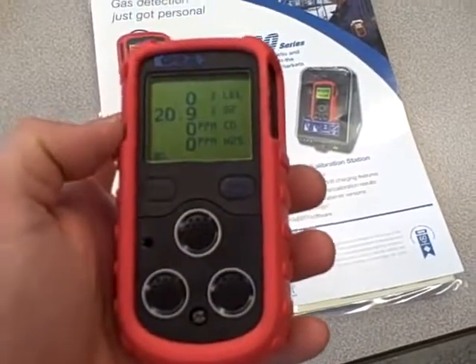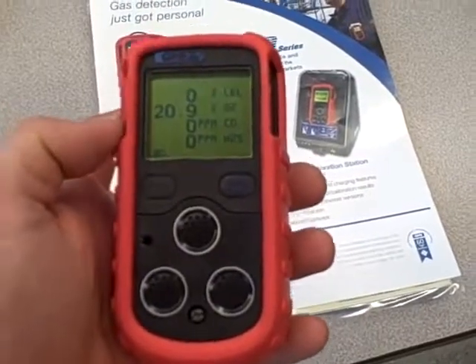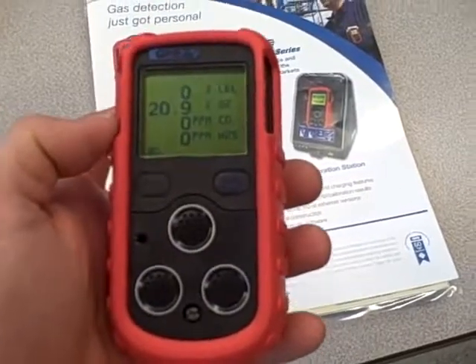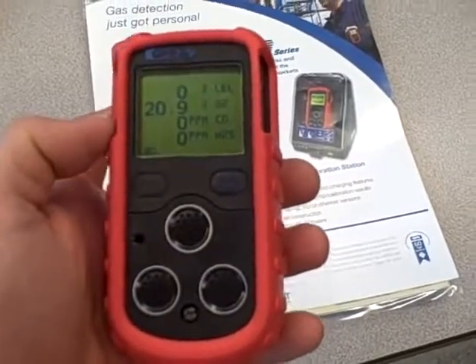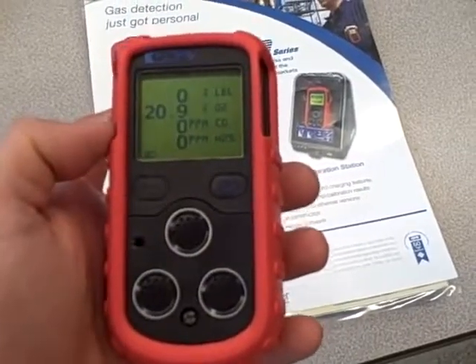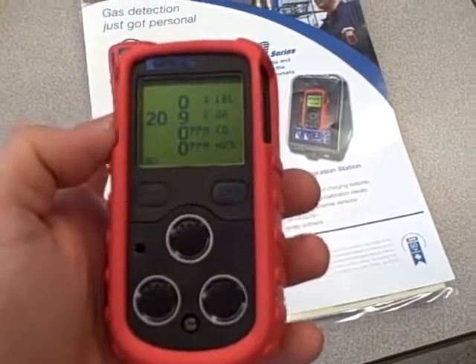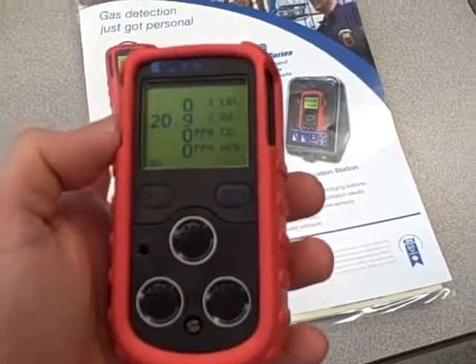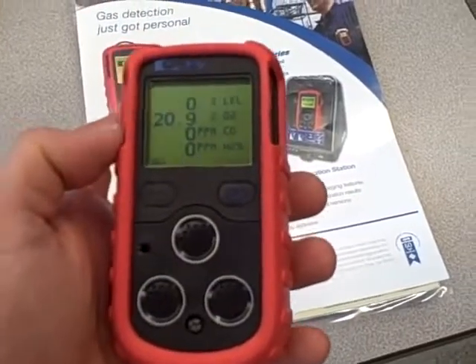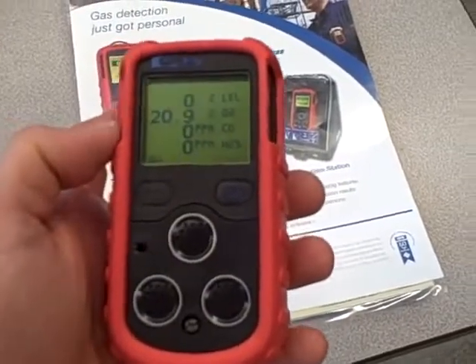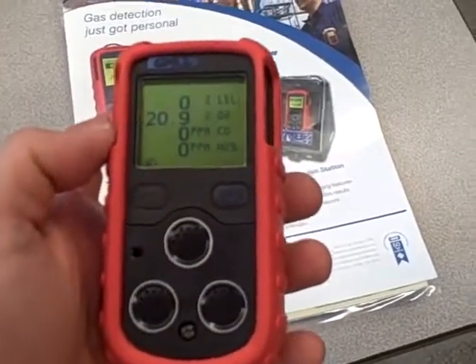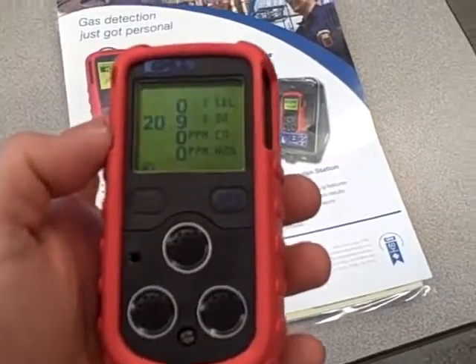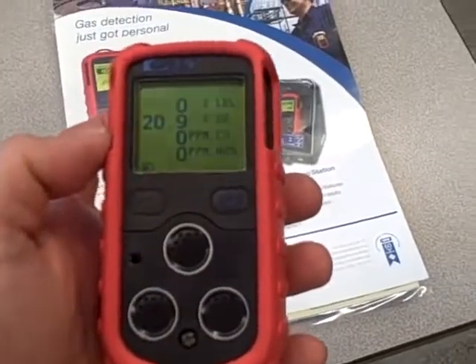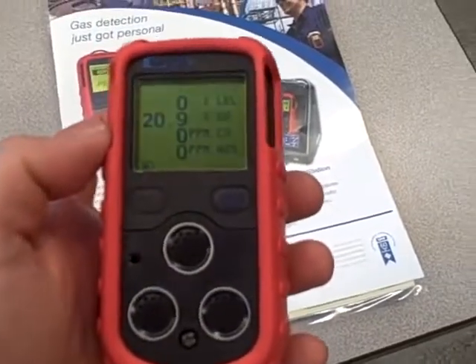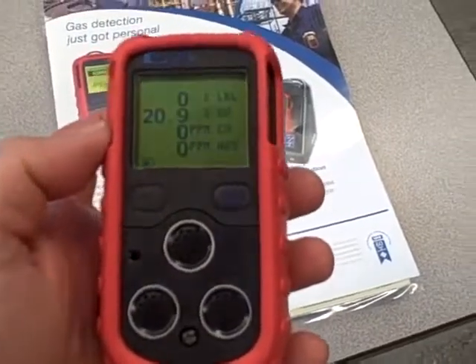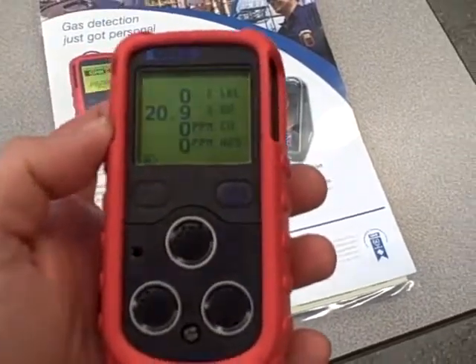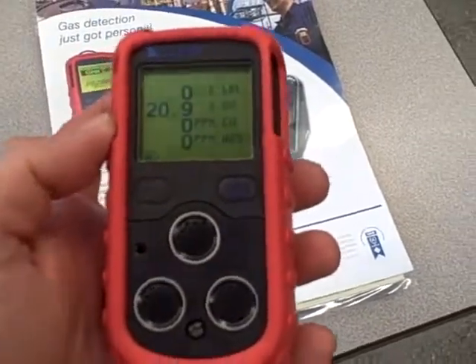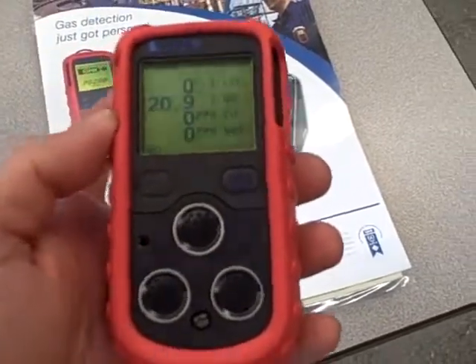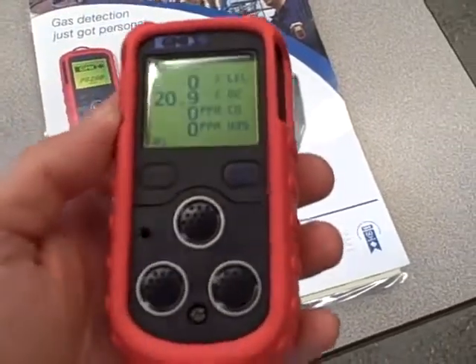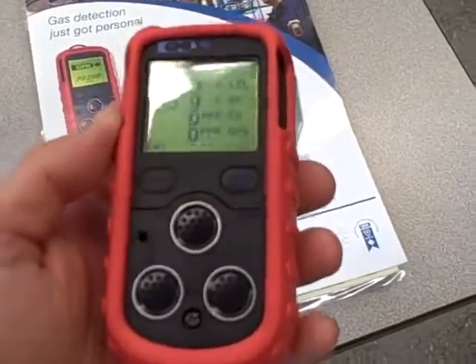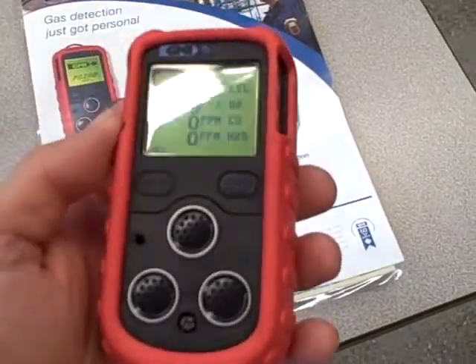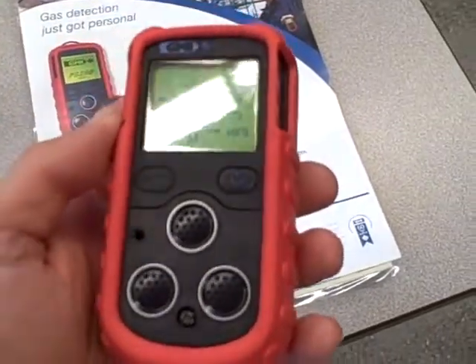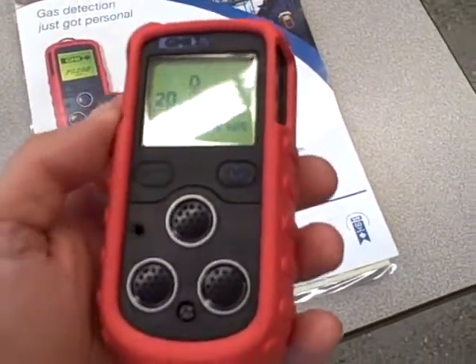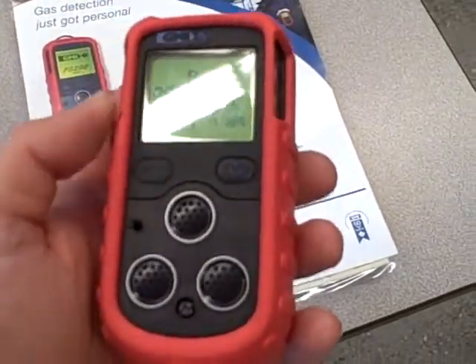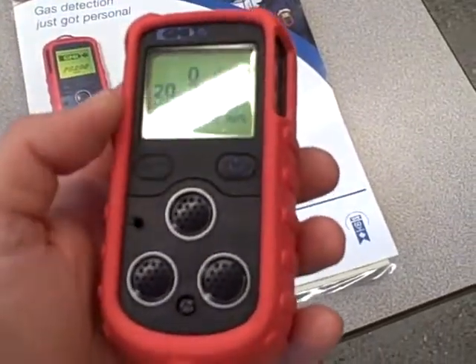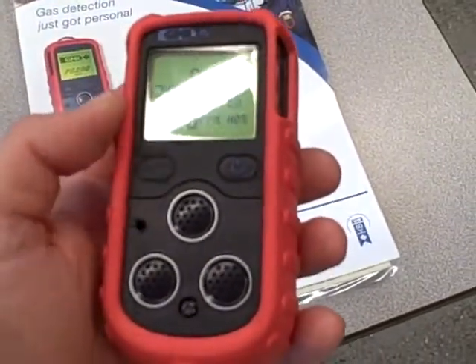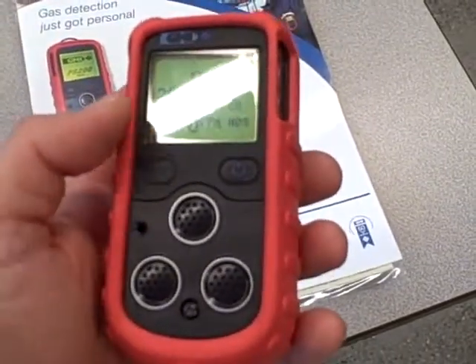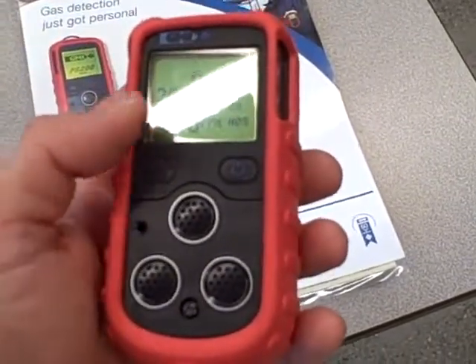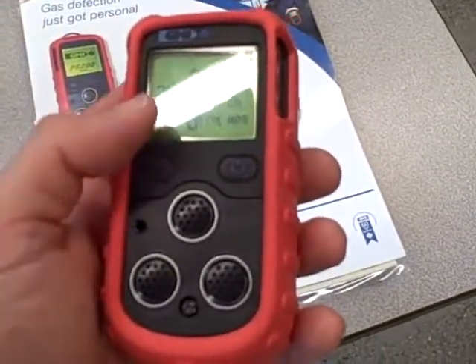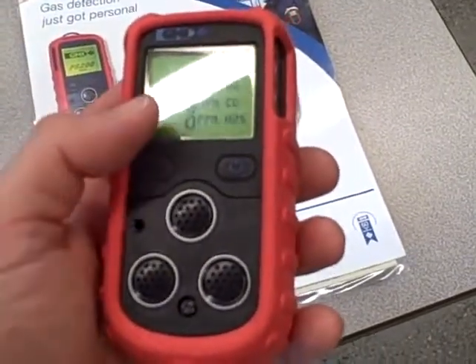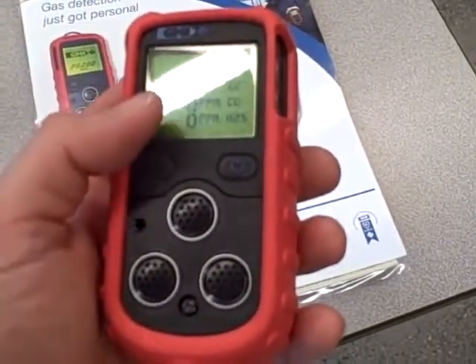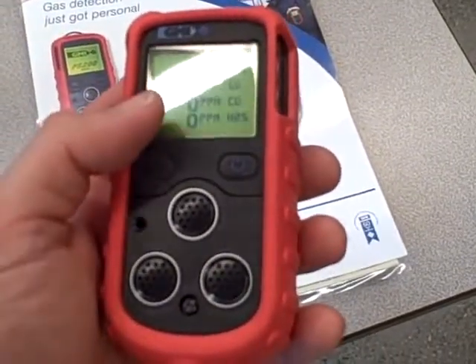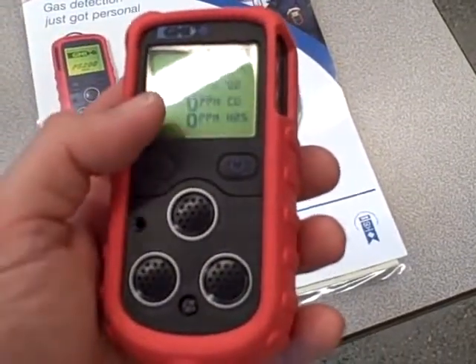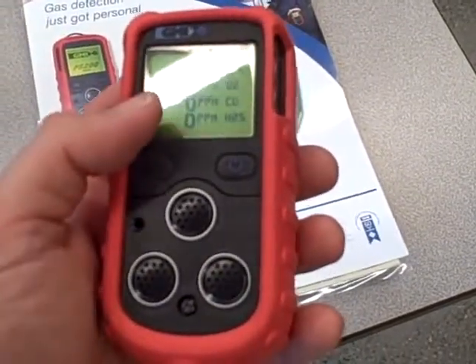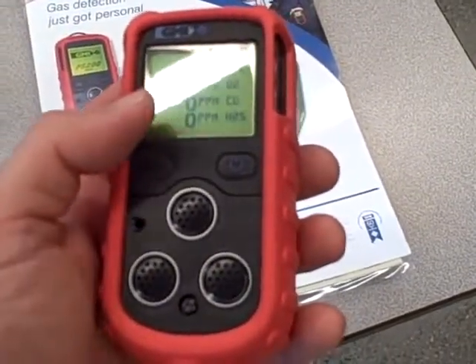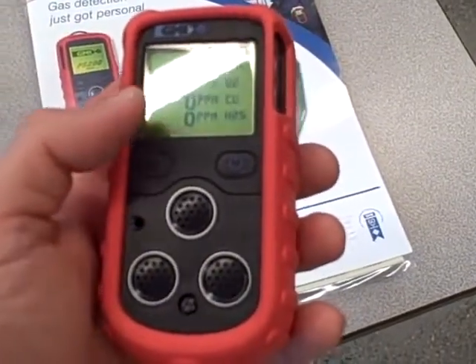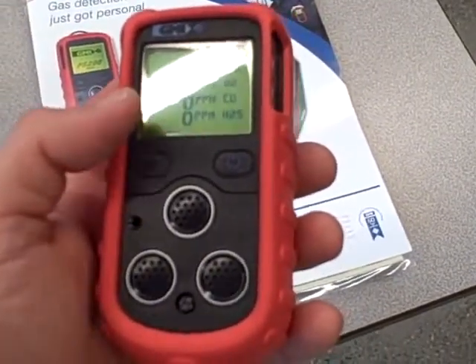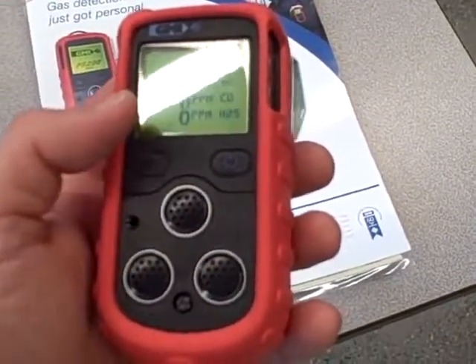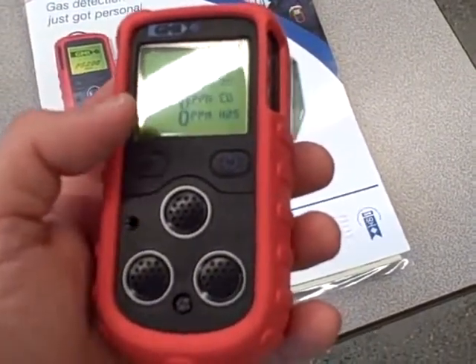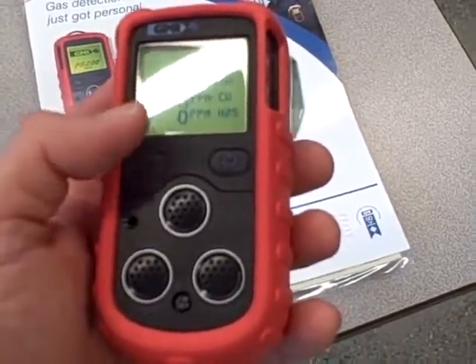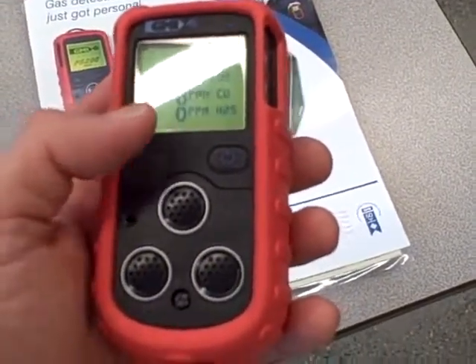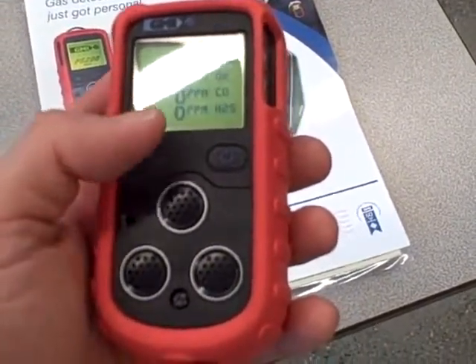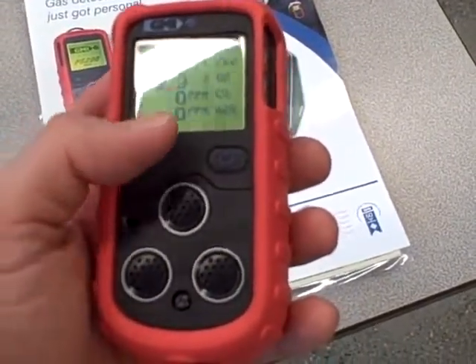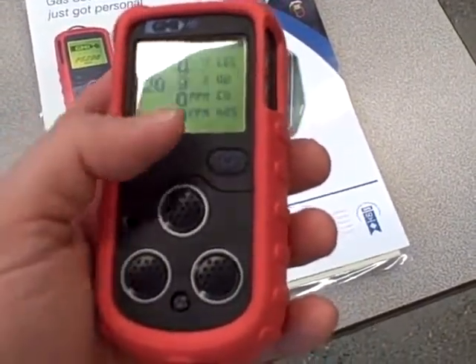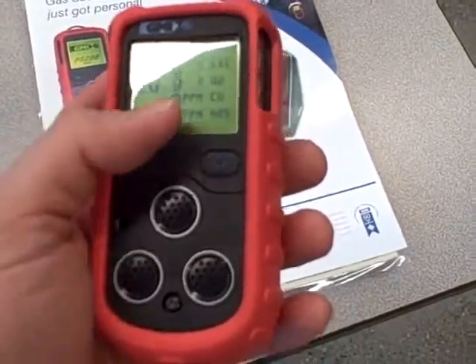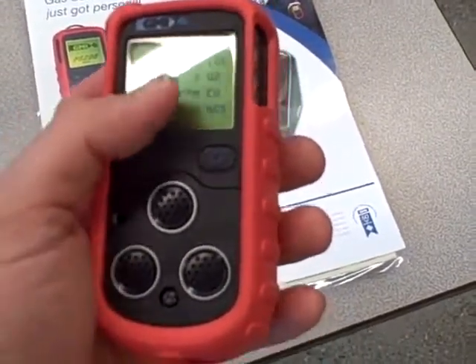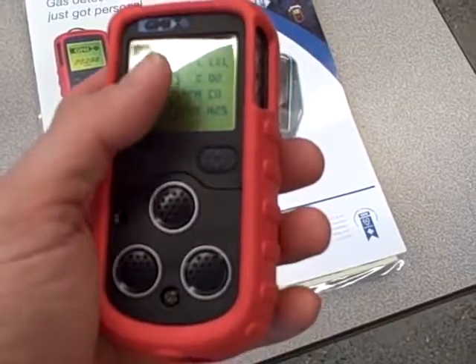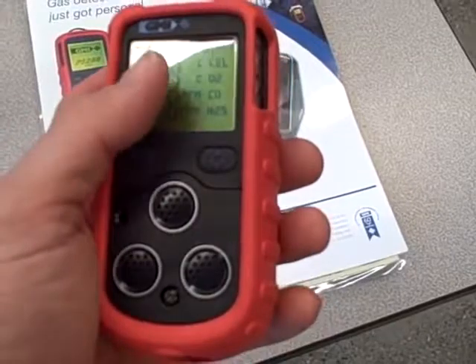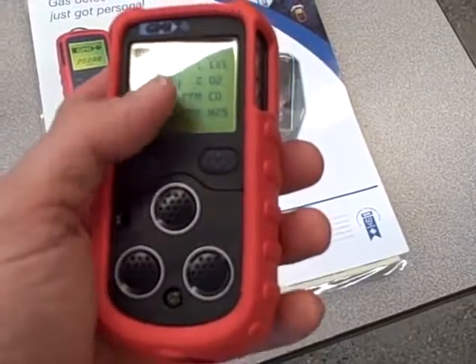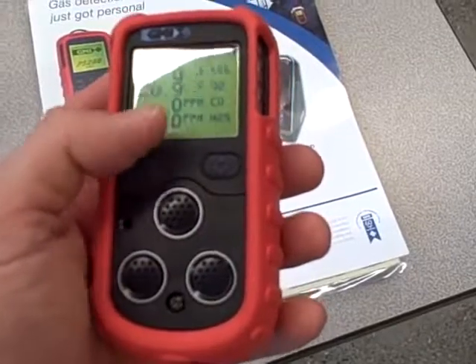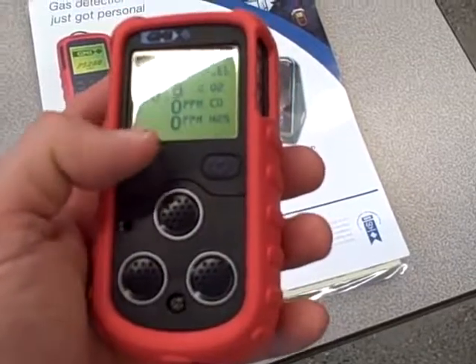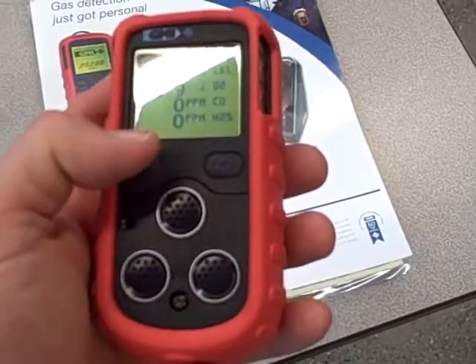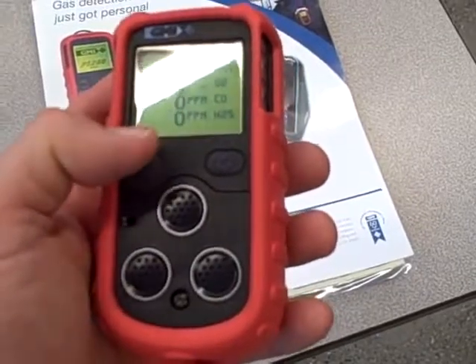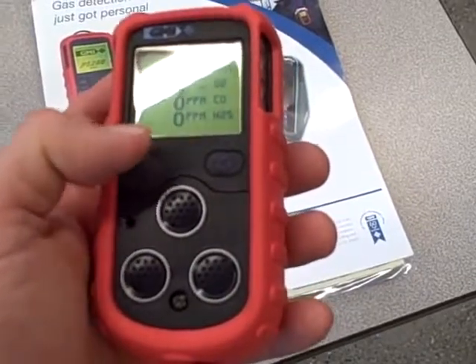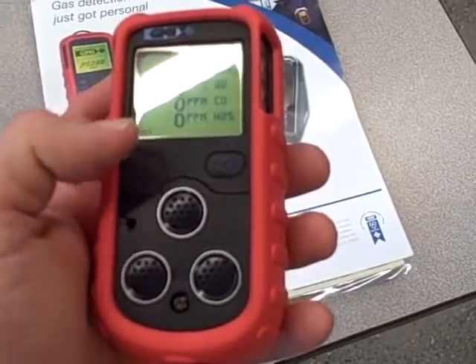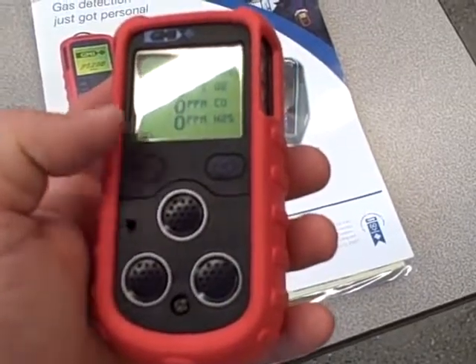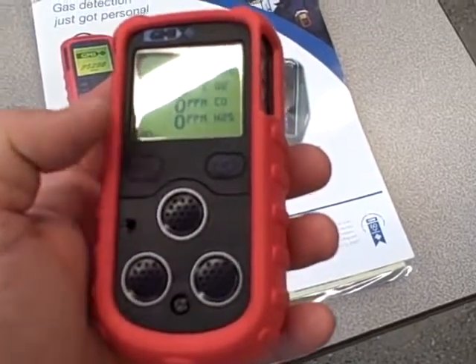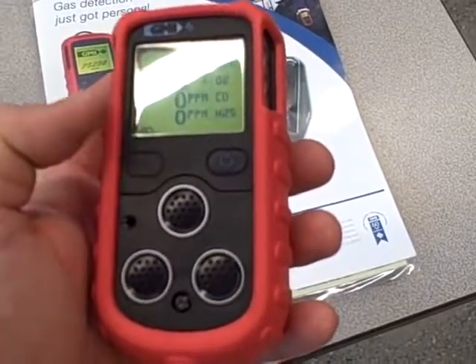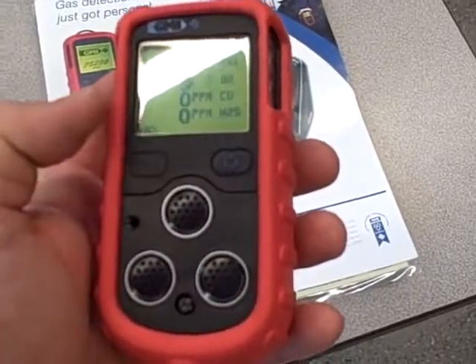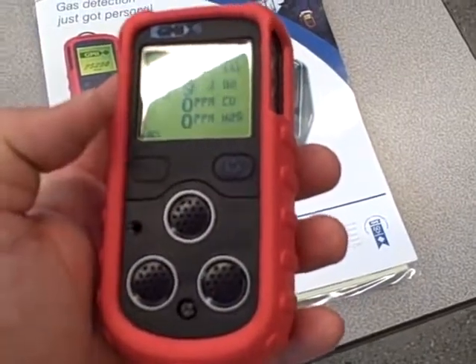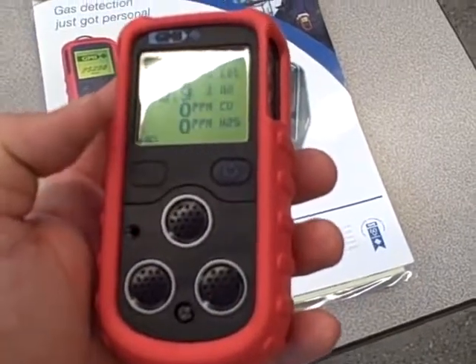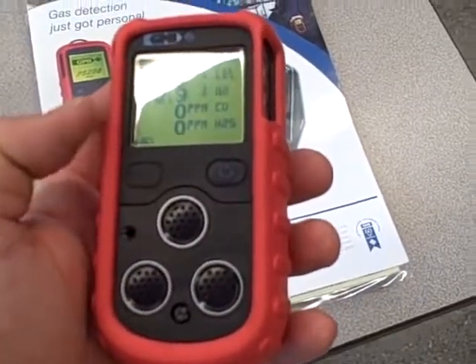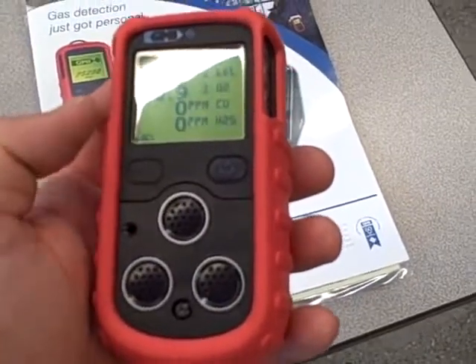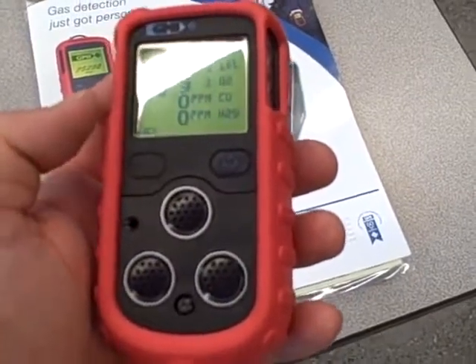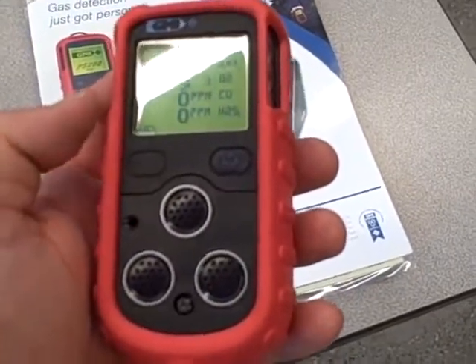Right now, in ambient air conditions, we're reading 20.9% O2, with 0% on the other scales.